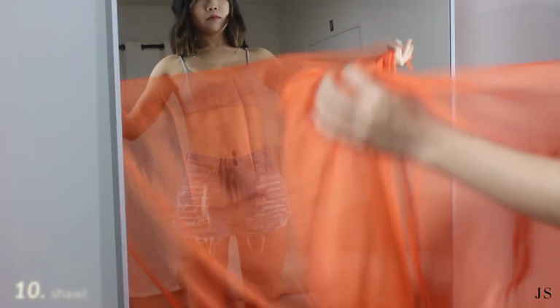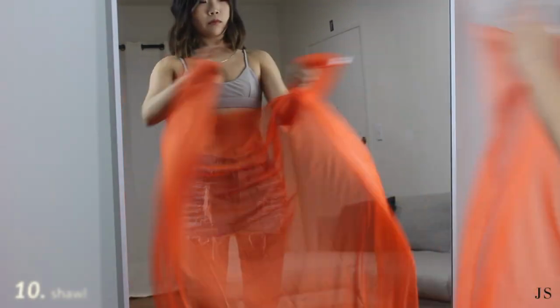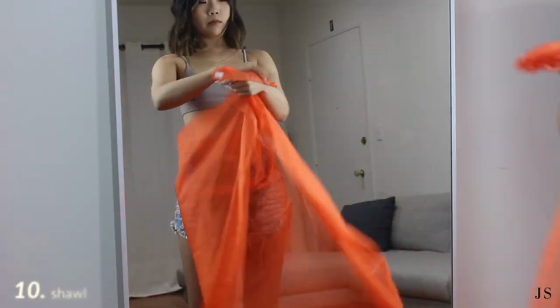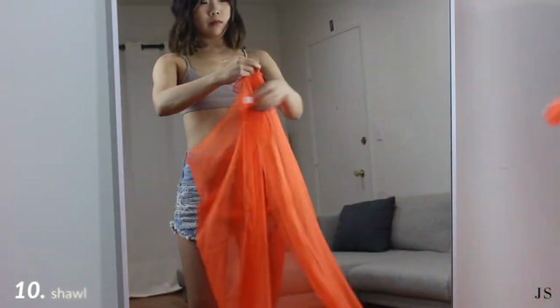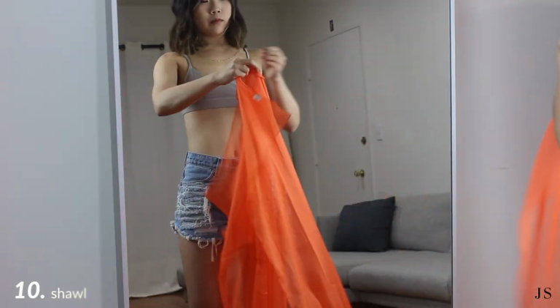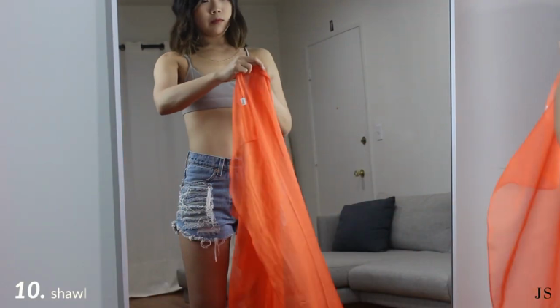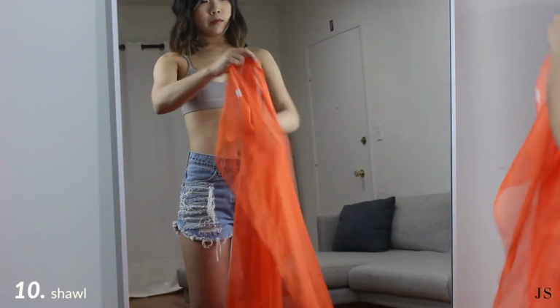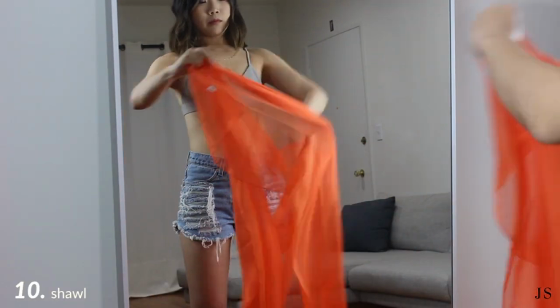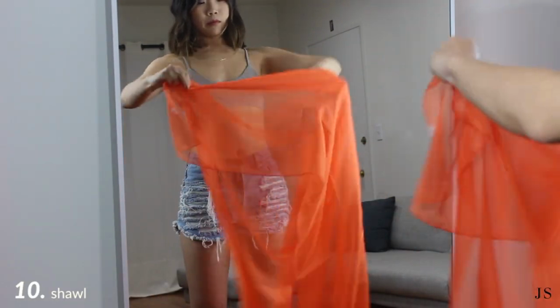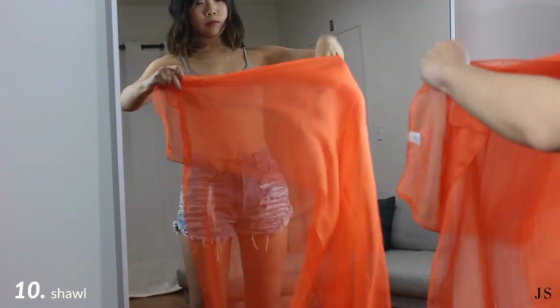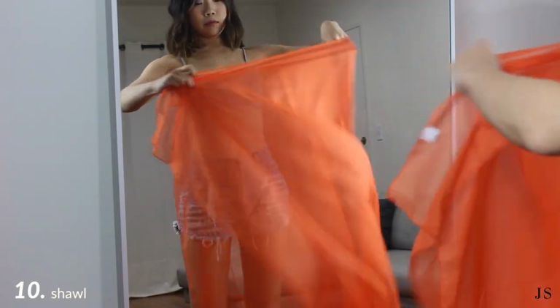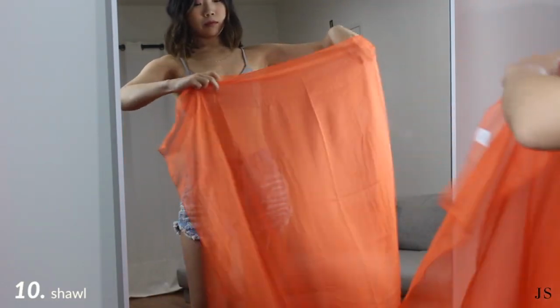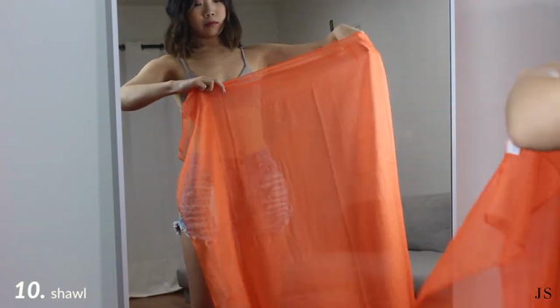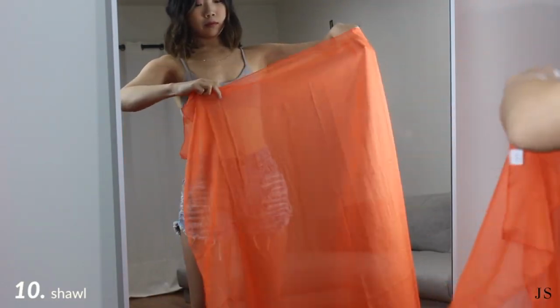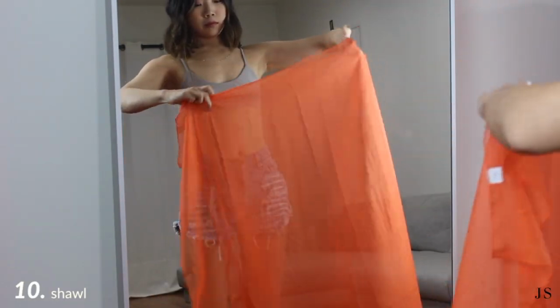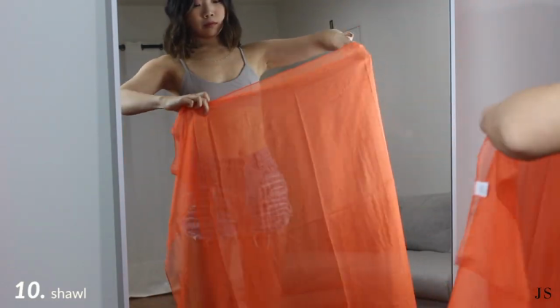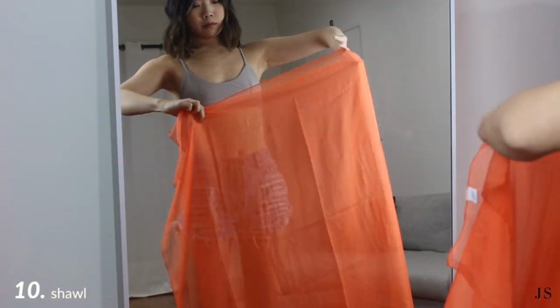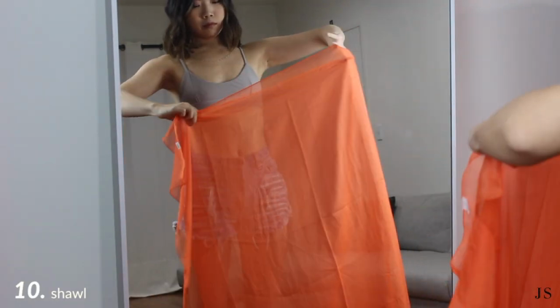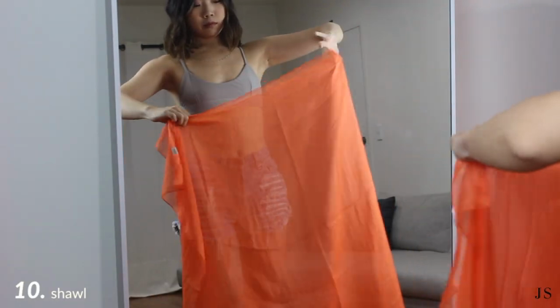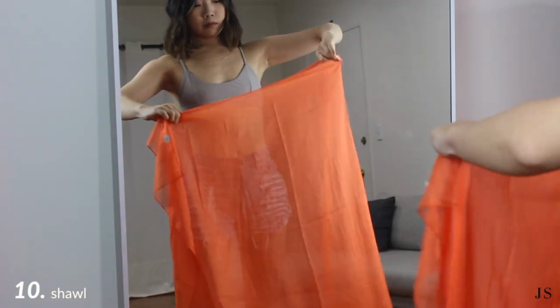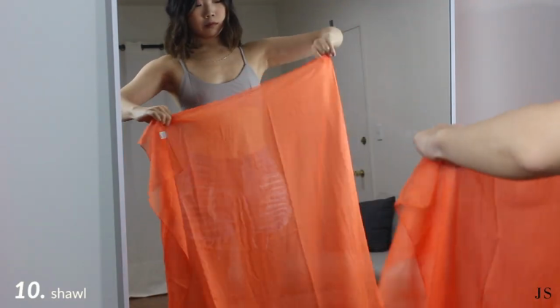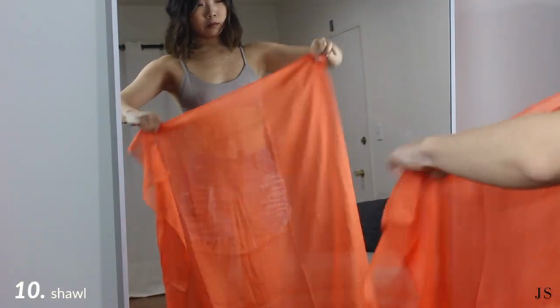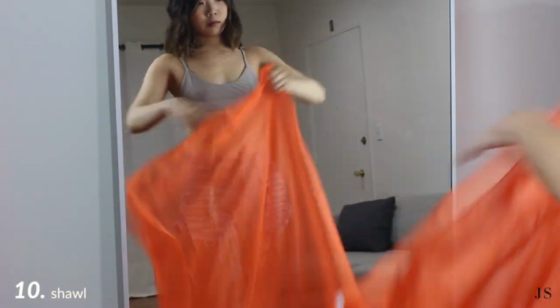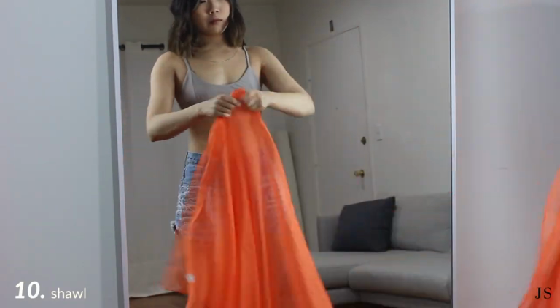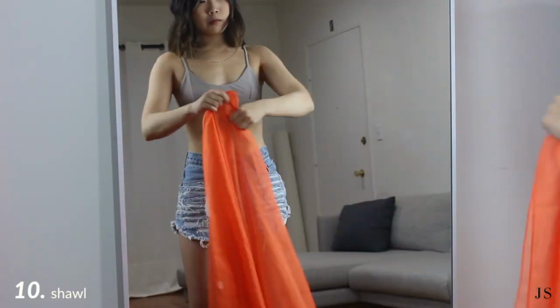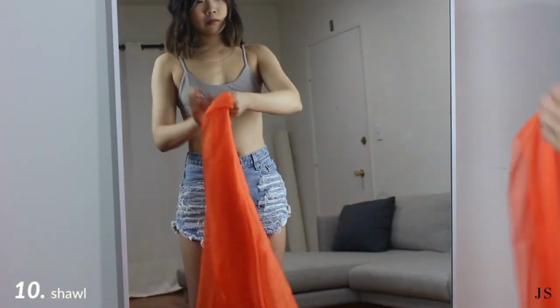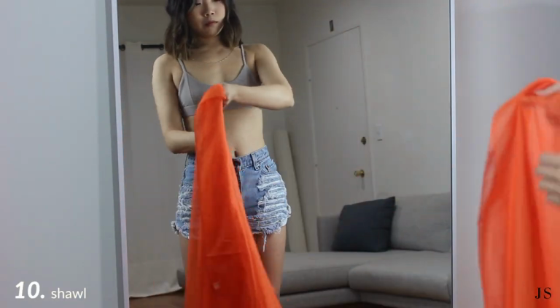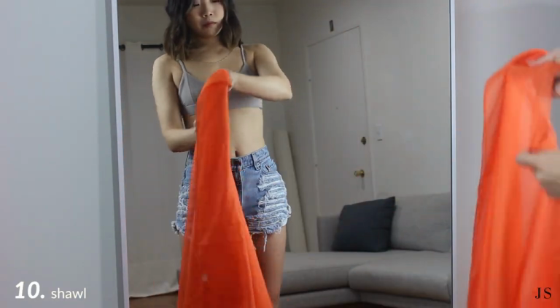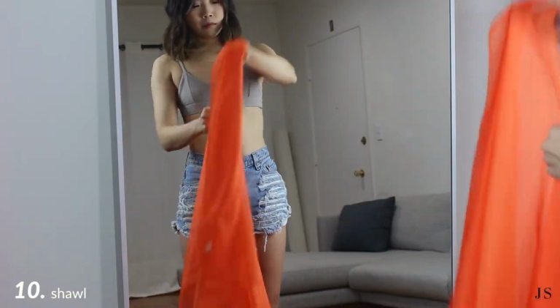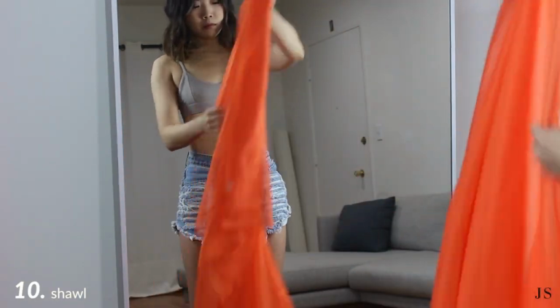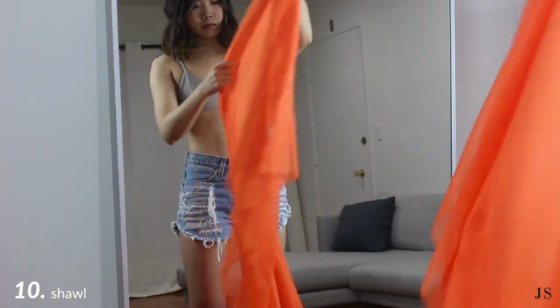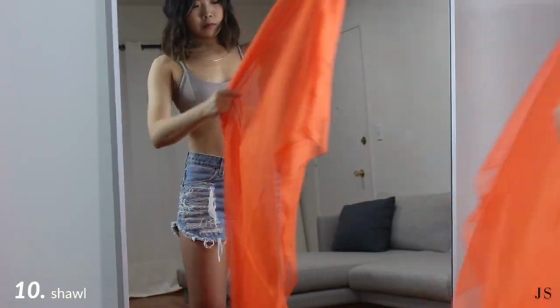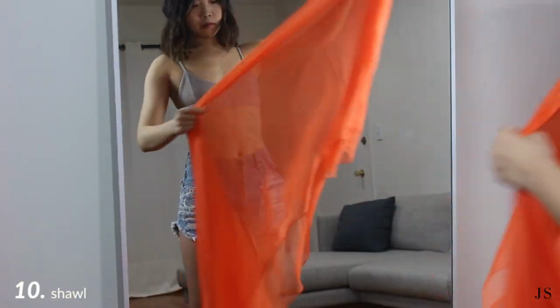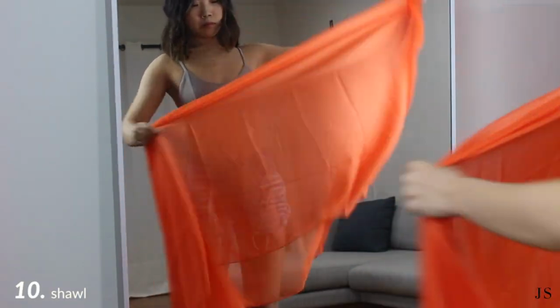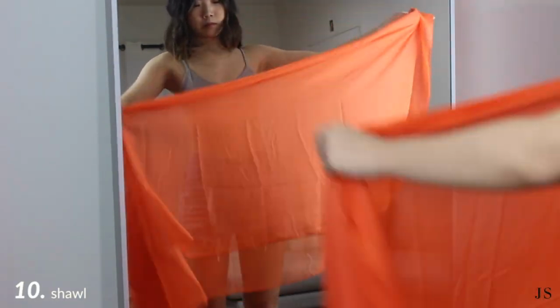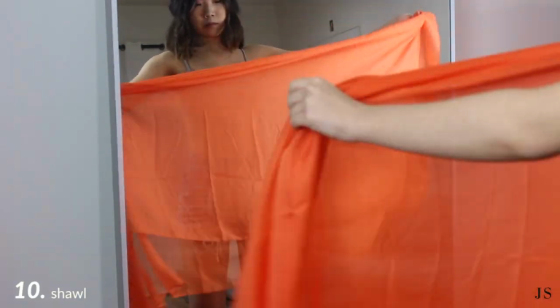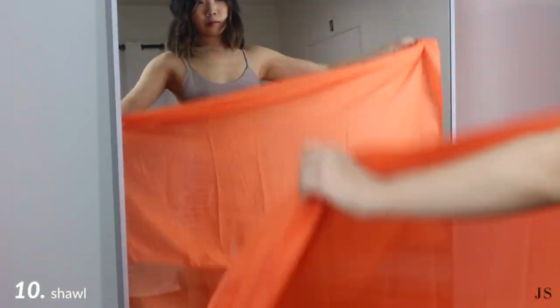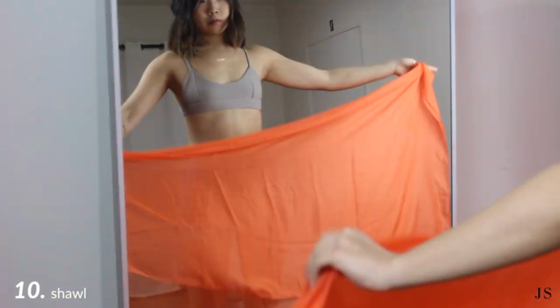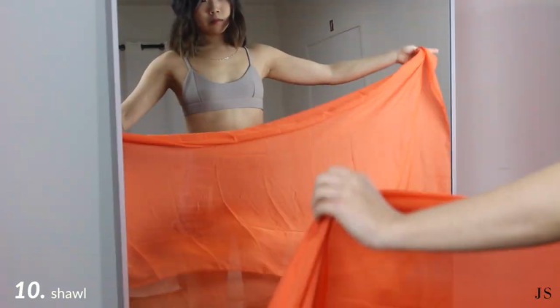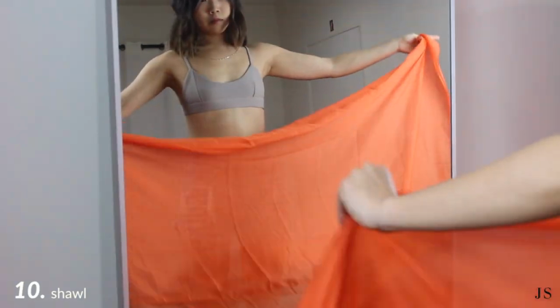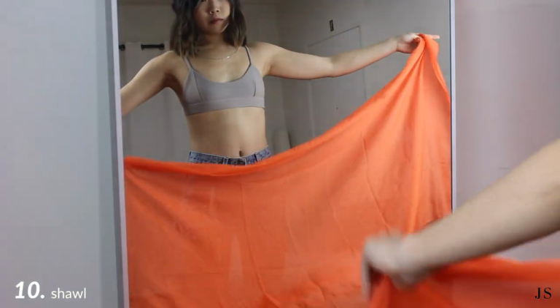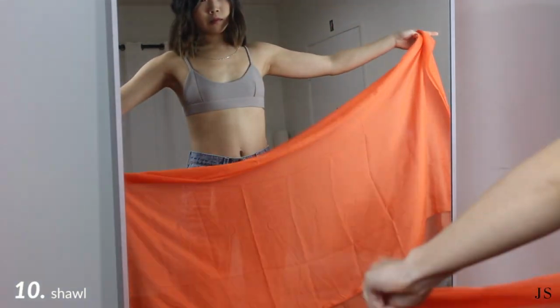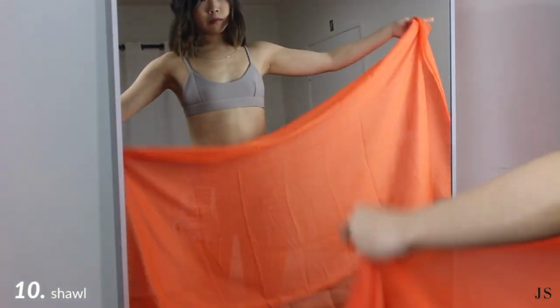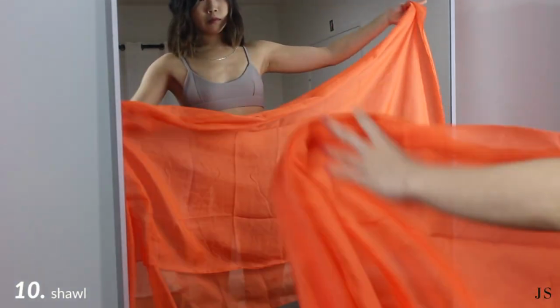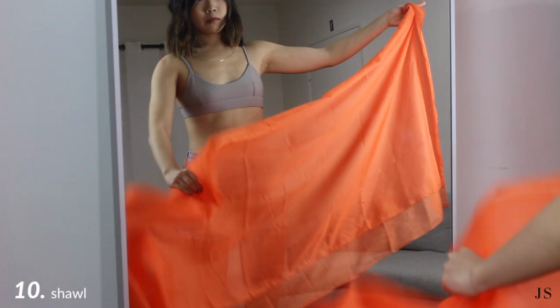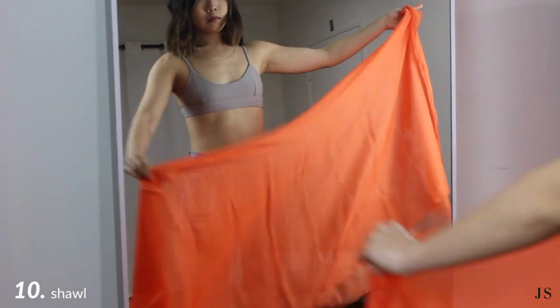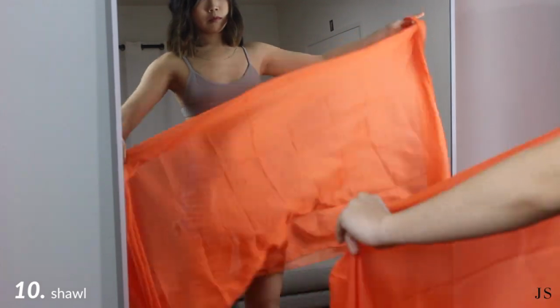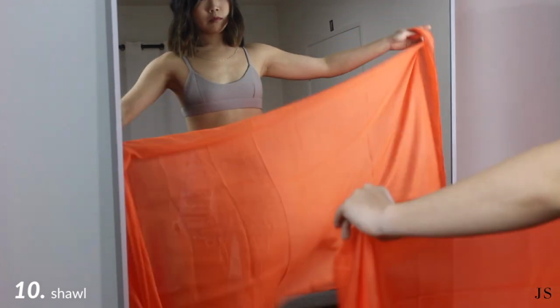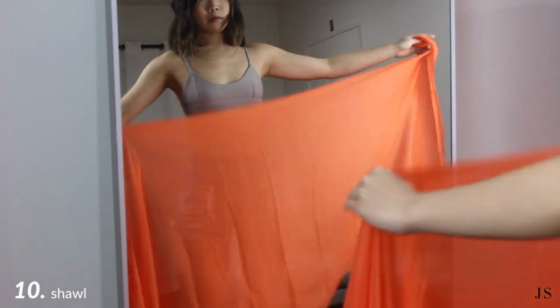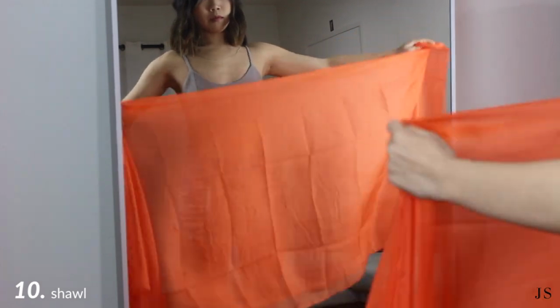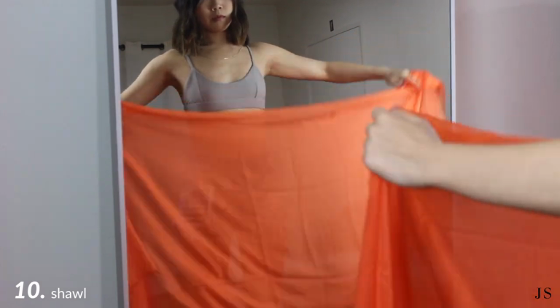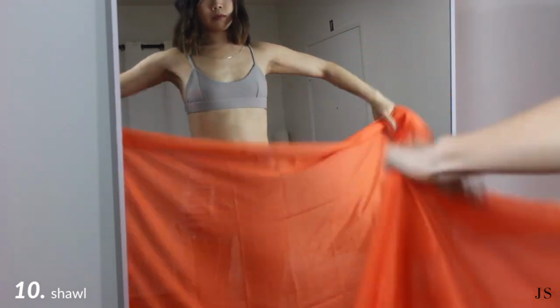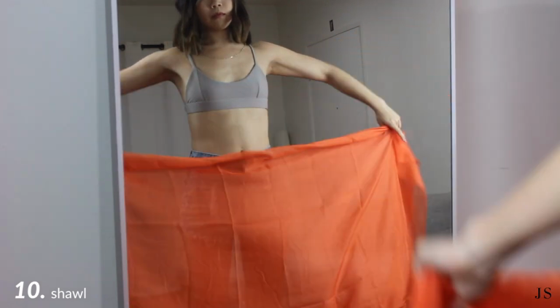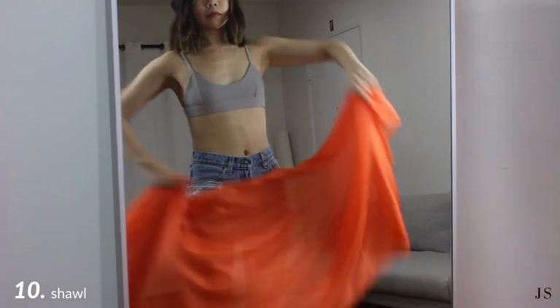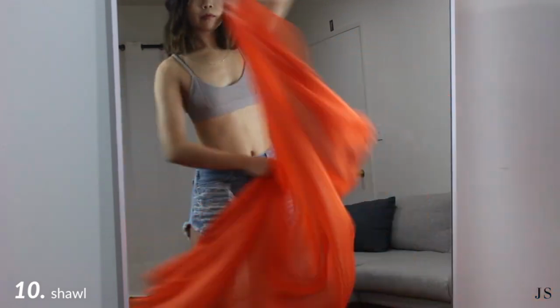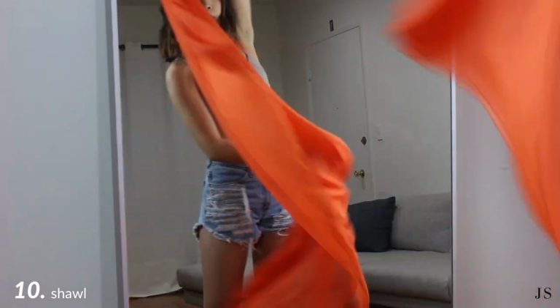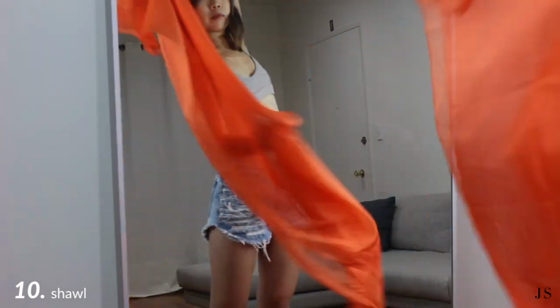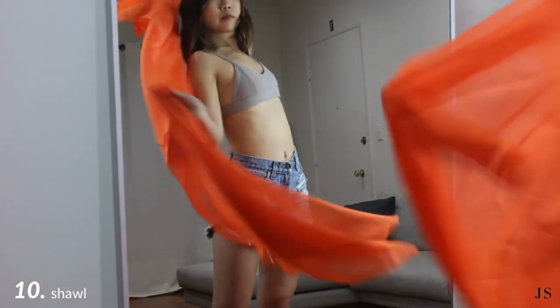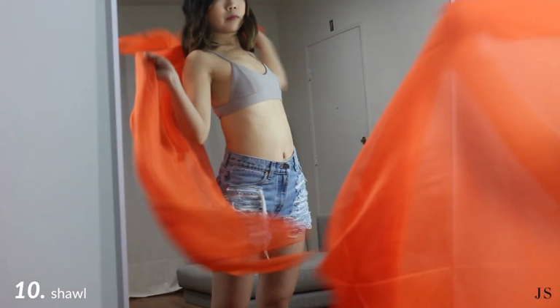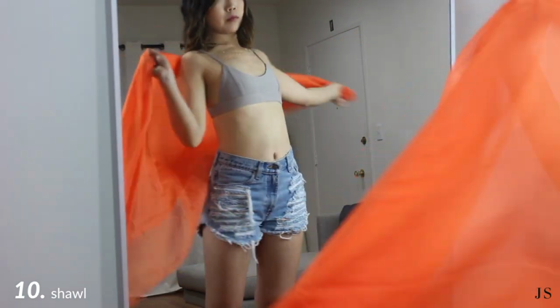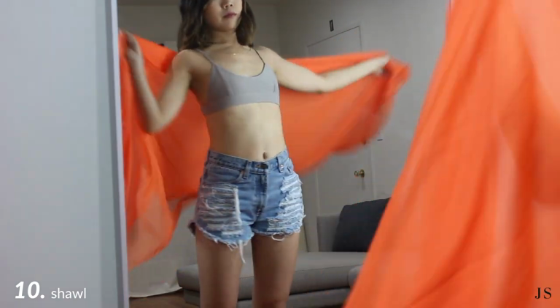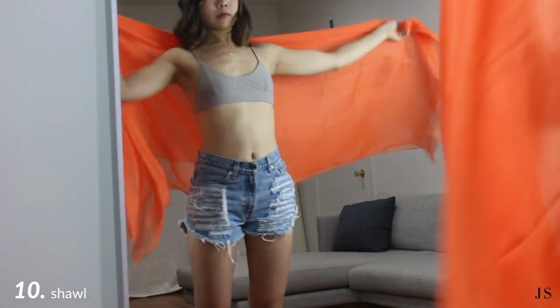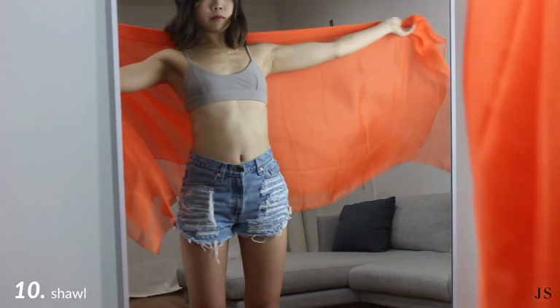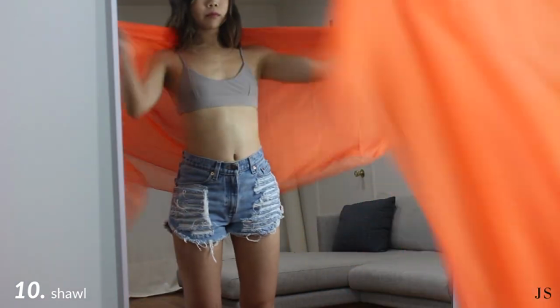Lastly, this is the most simple way: fold the sarong in half sideways and throw it on top of your shoulders like a shawl.